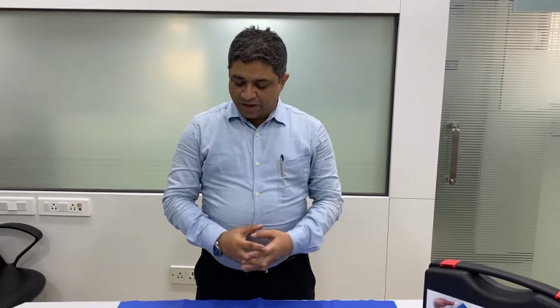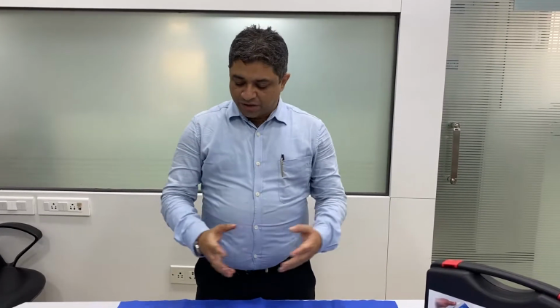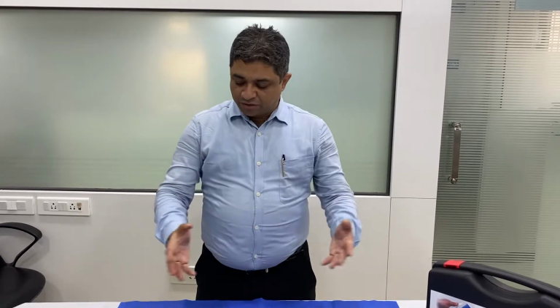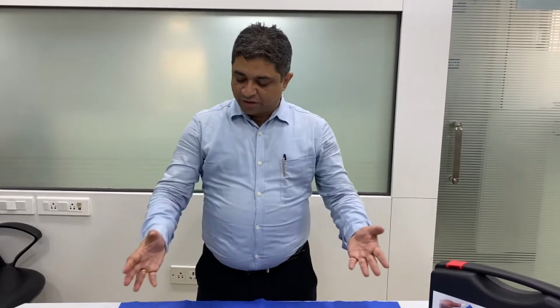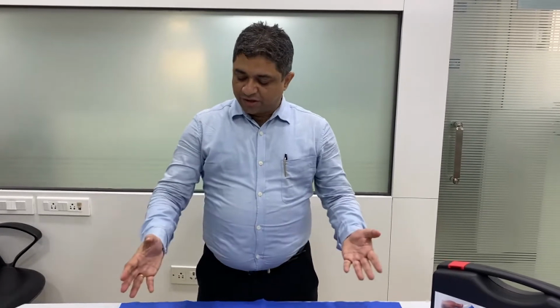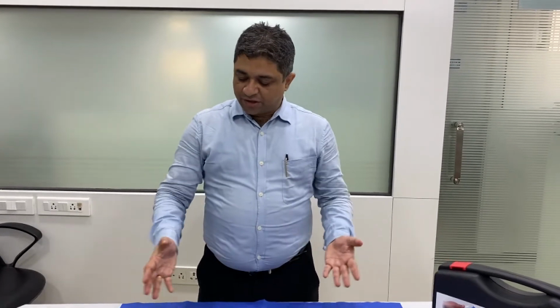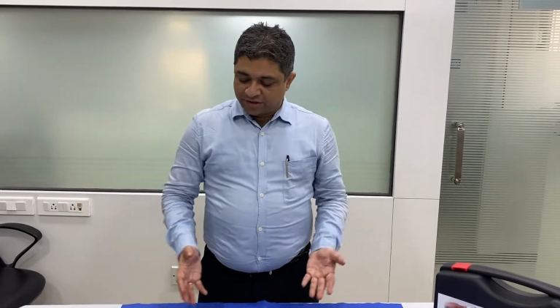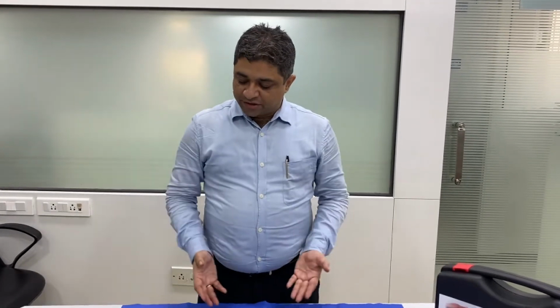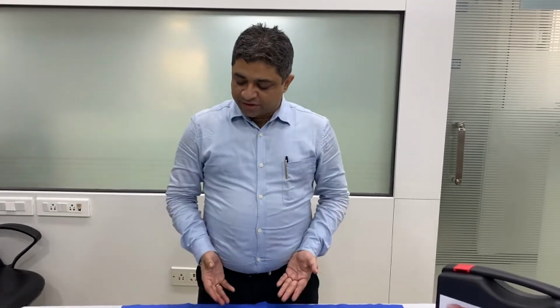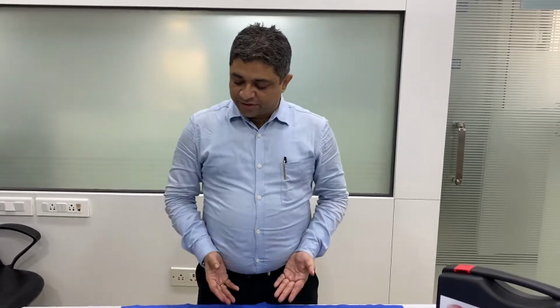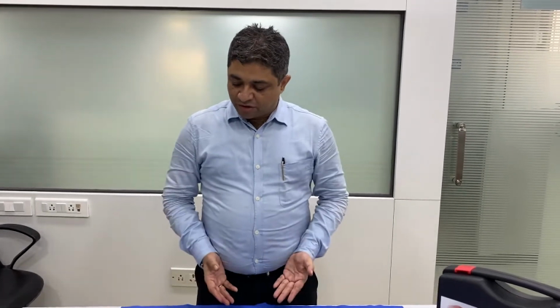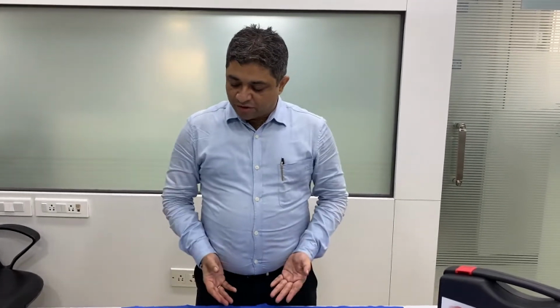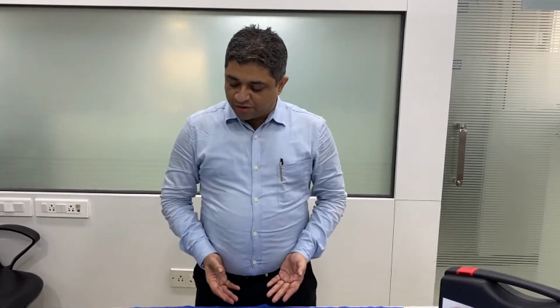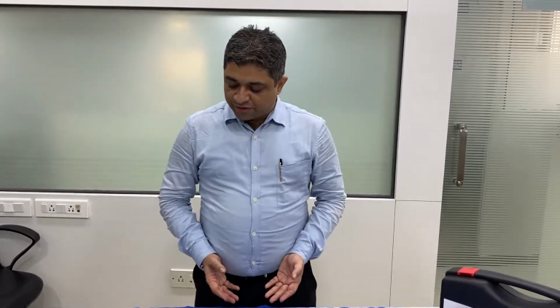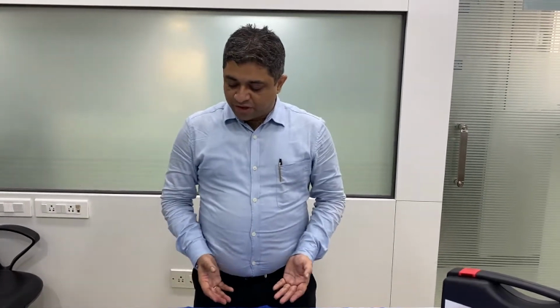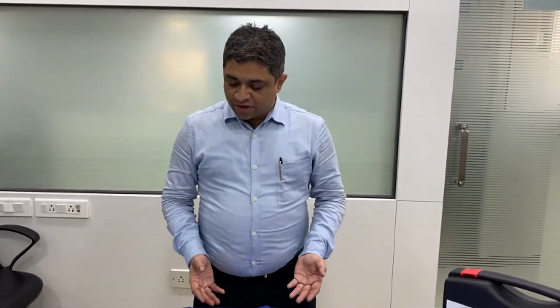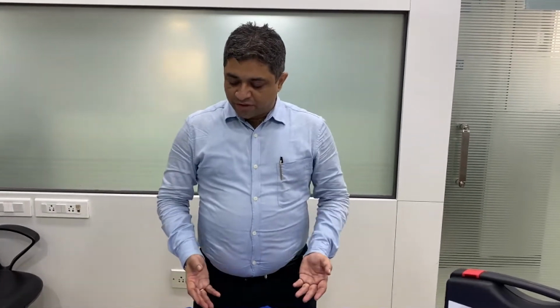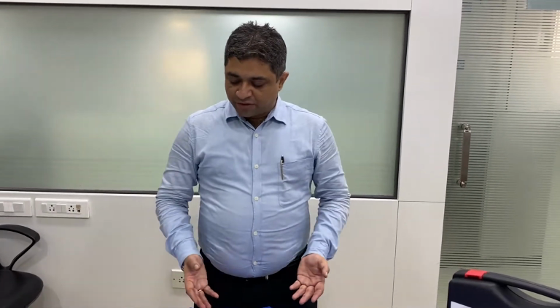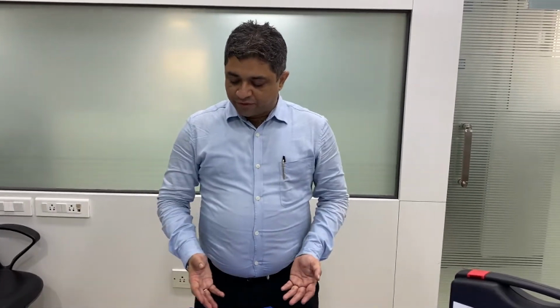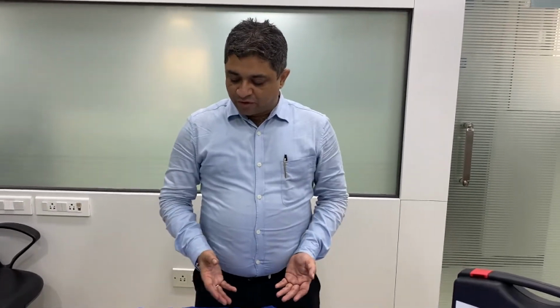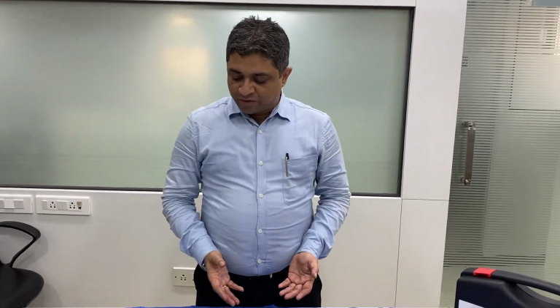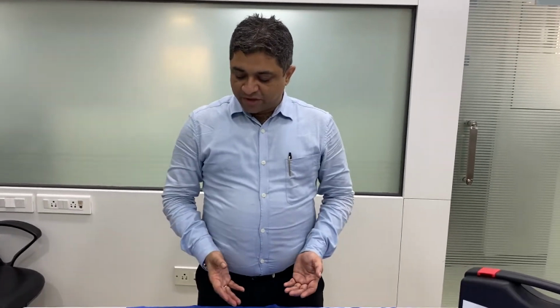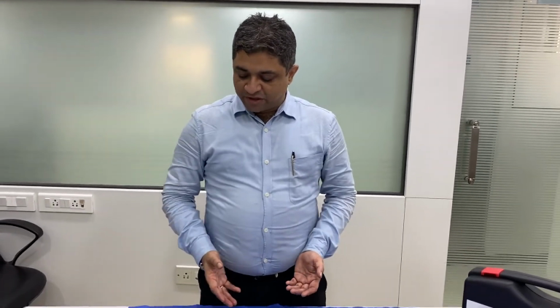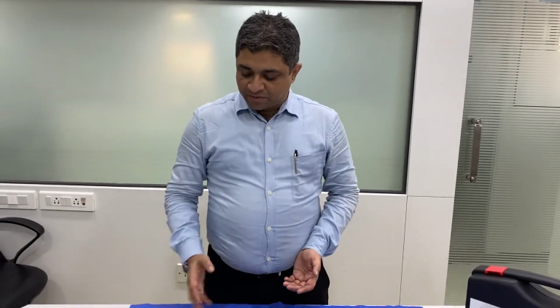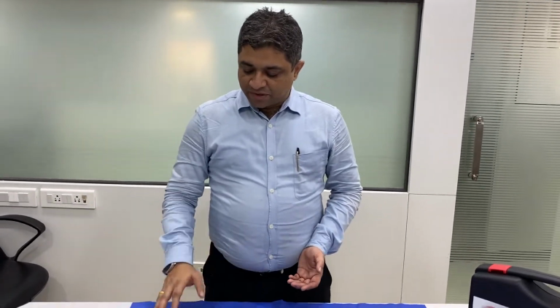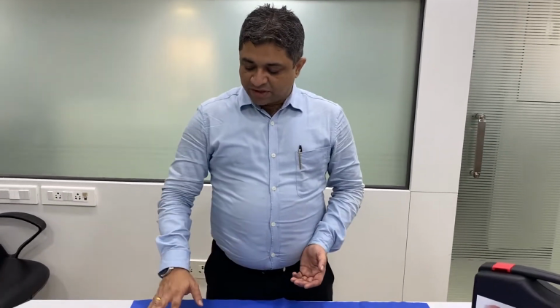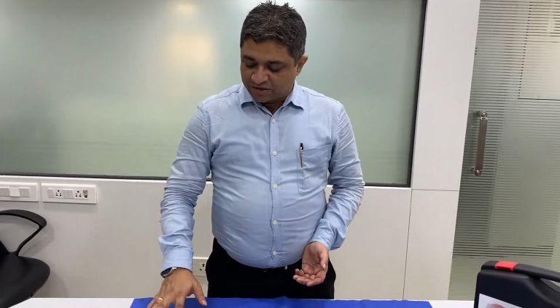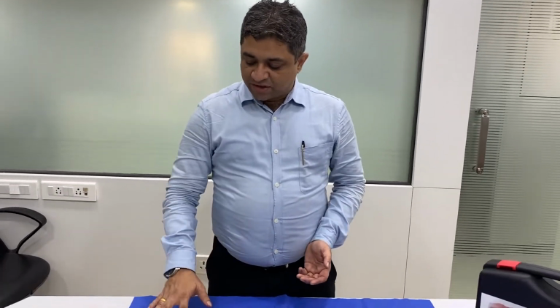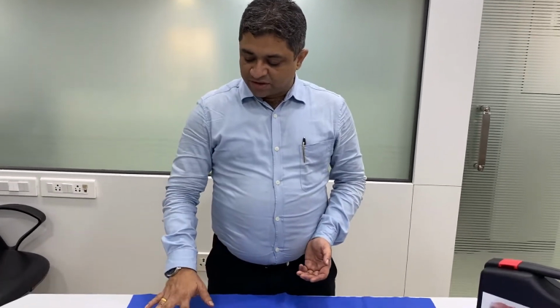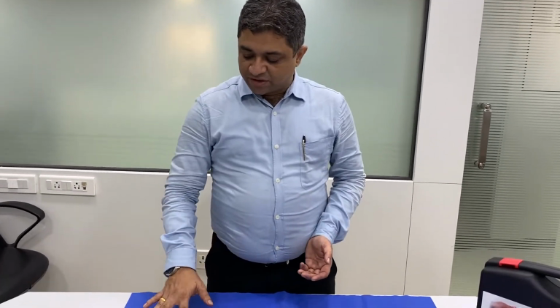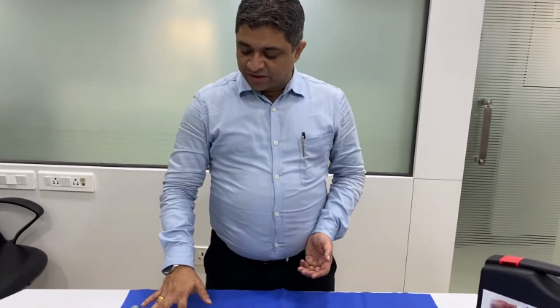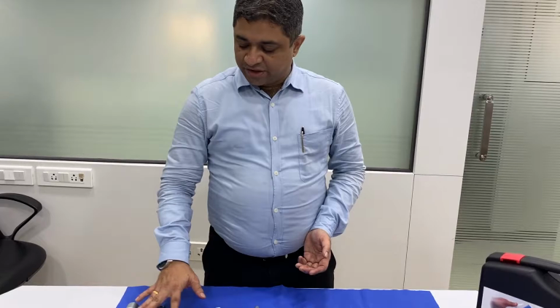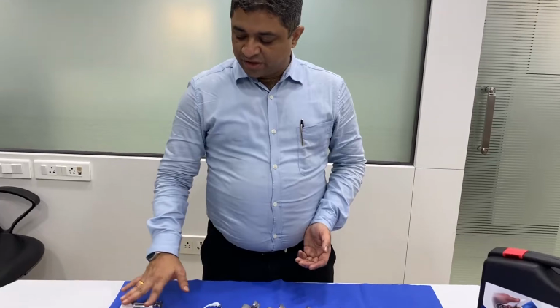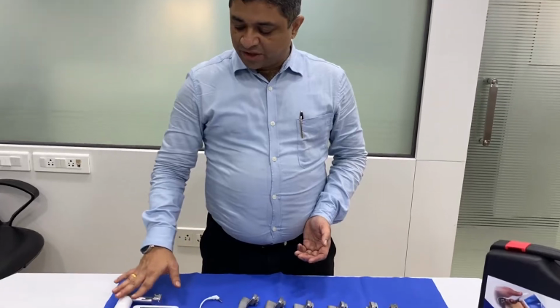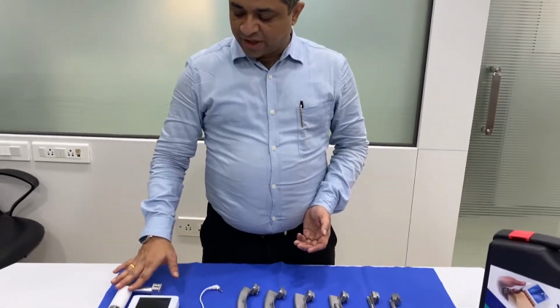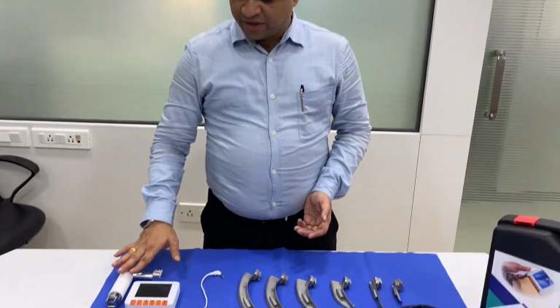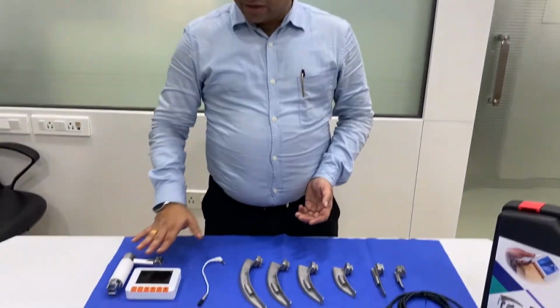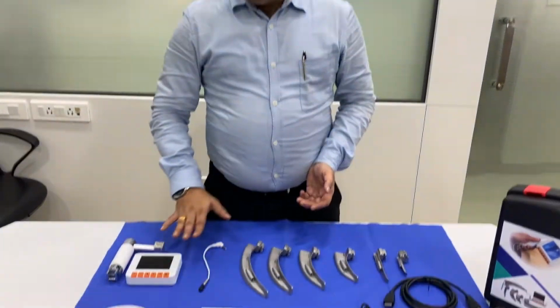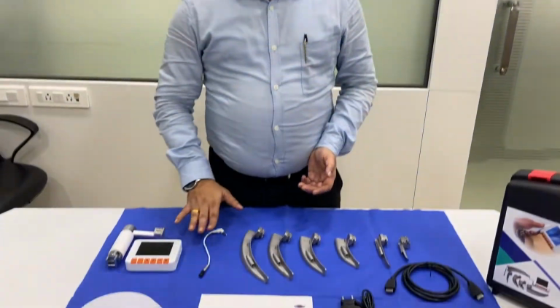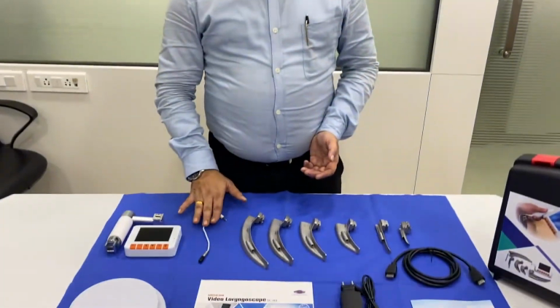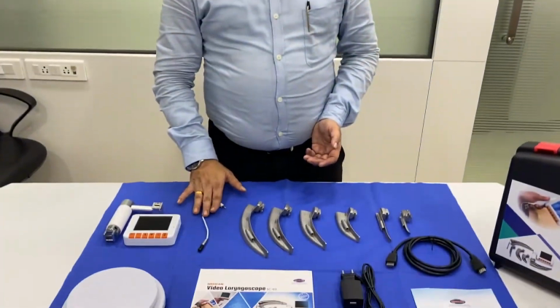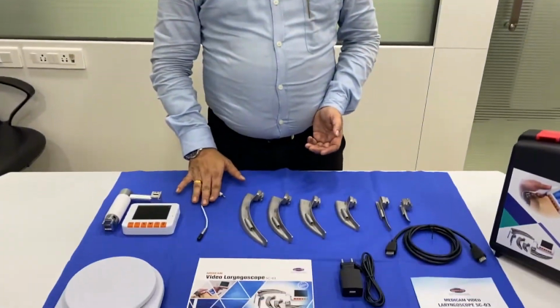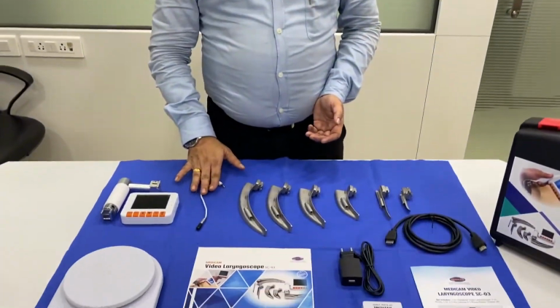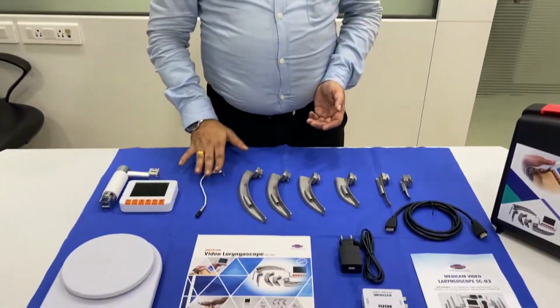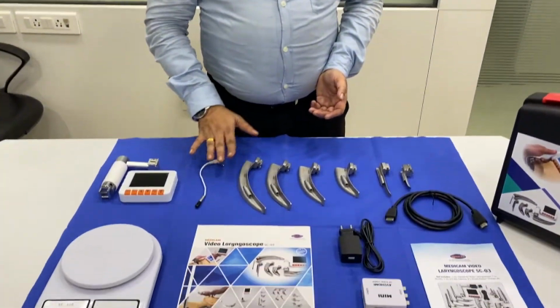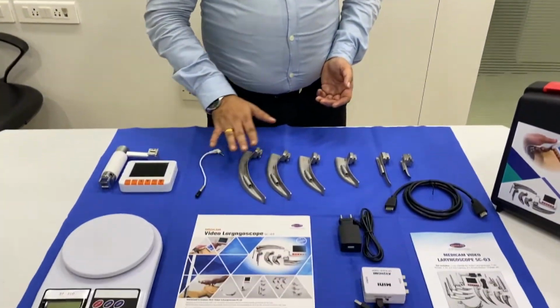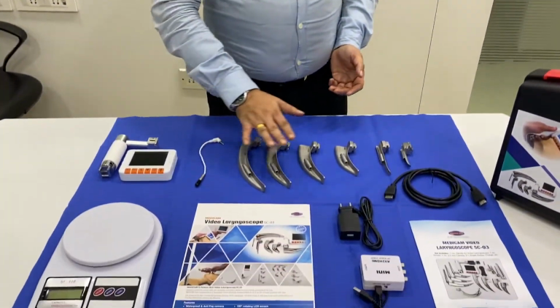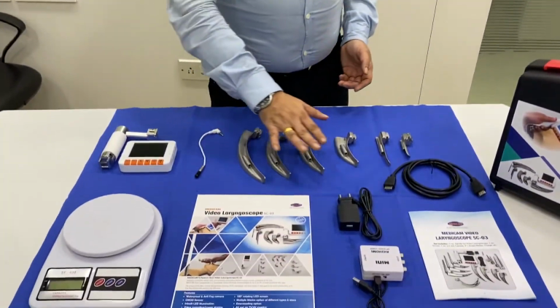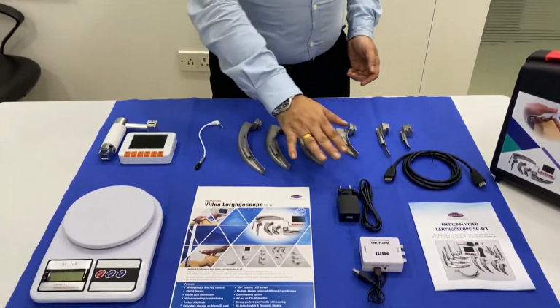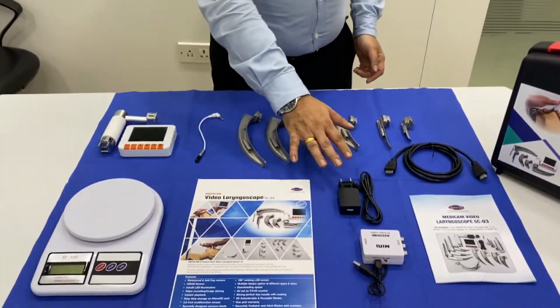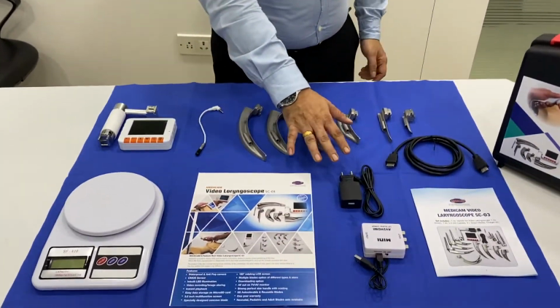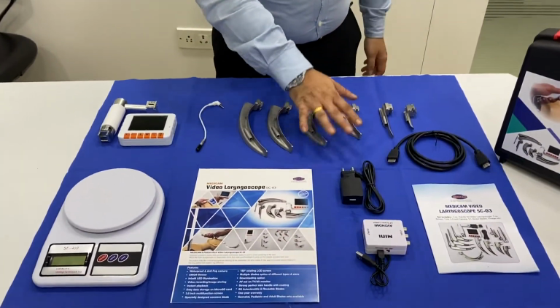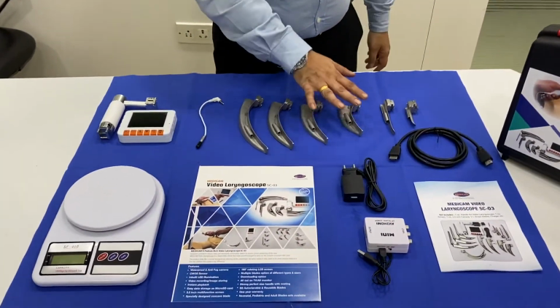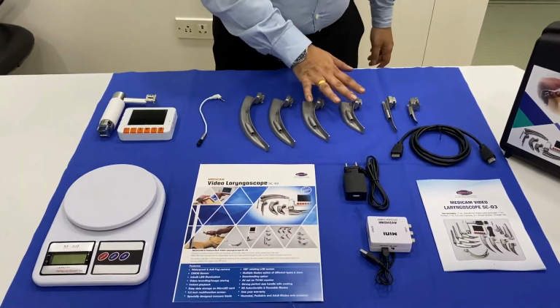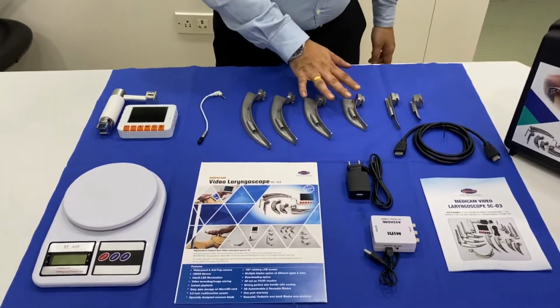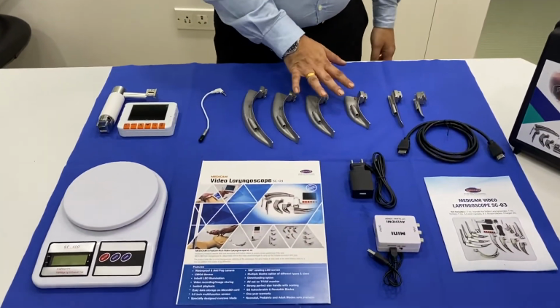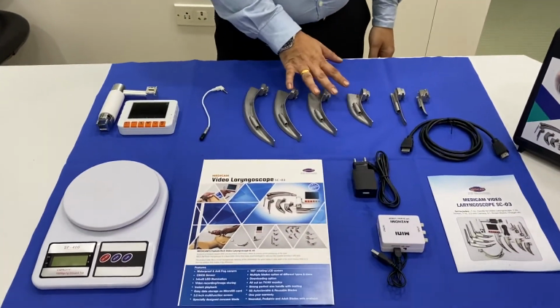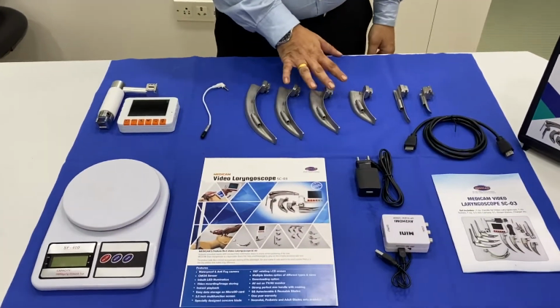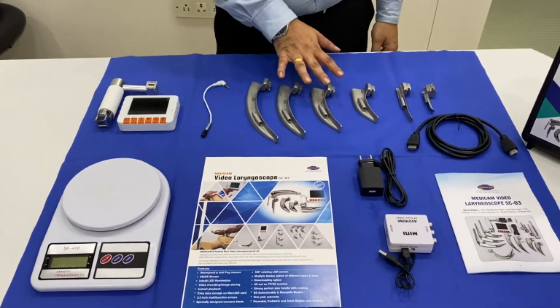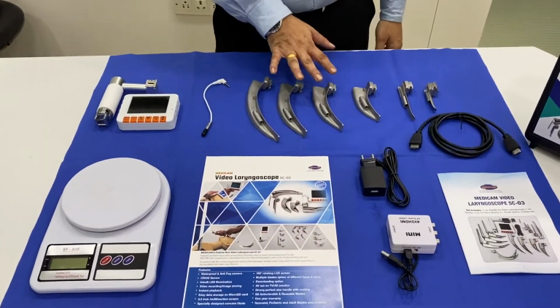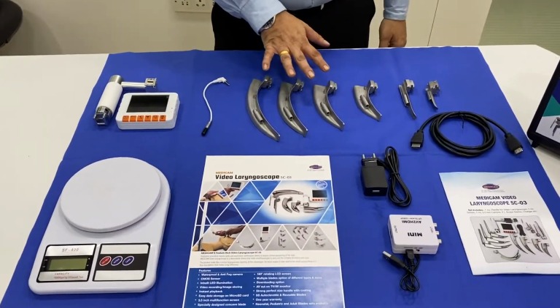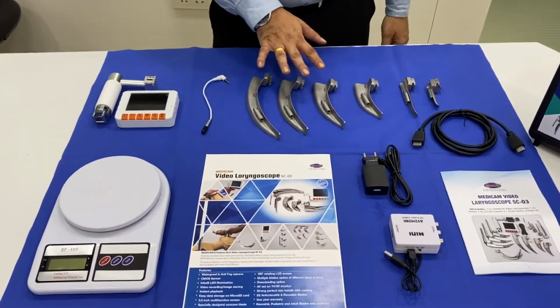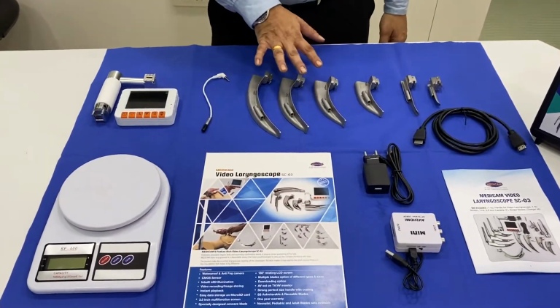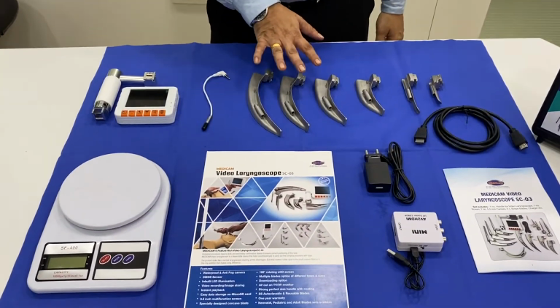It consists of 4 major parts: the screen, handle, camera, charger, and the blades.